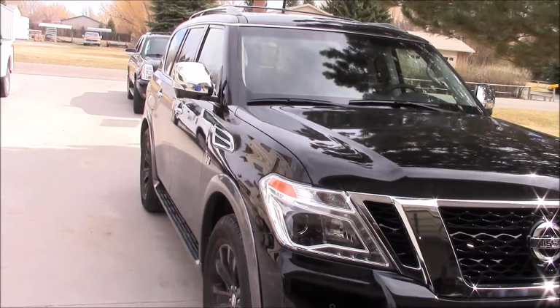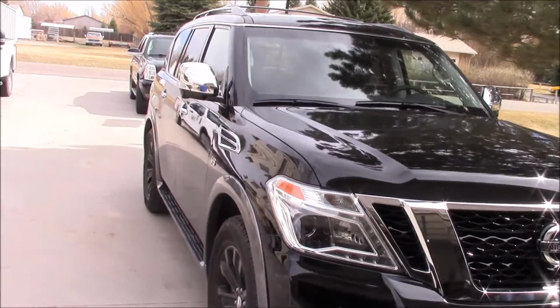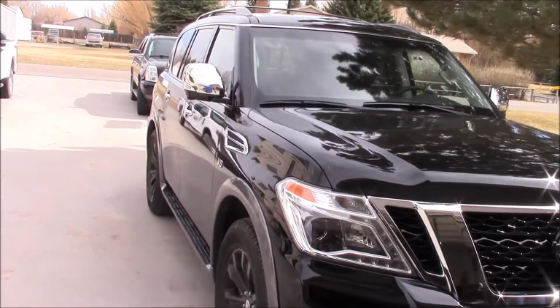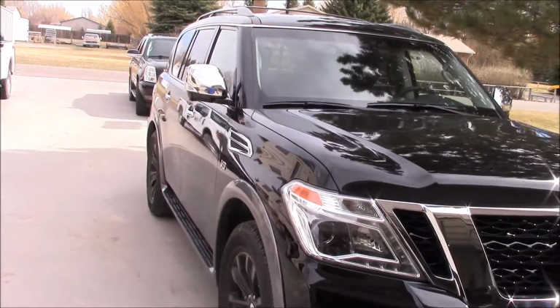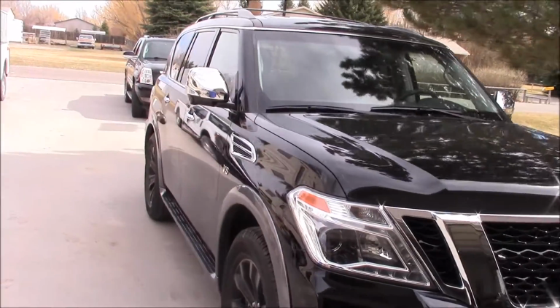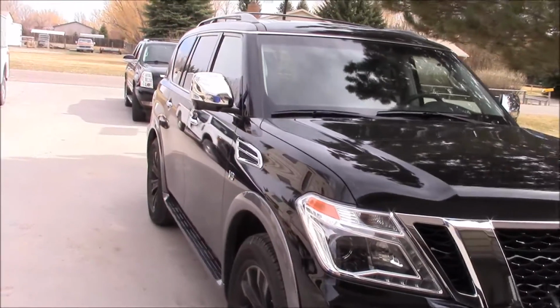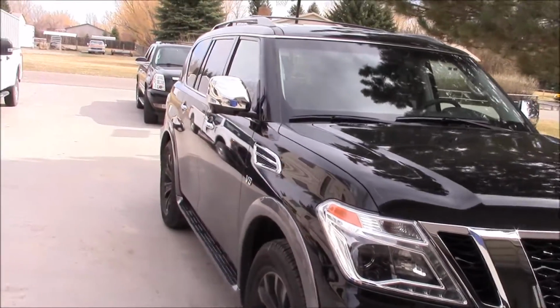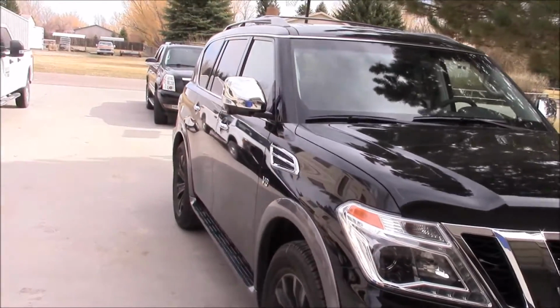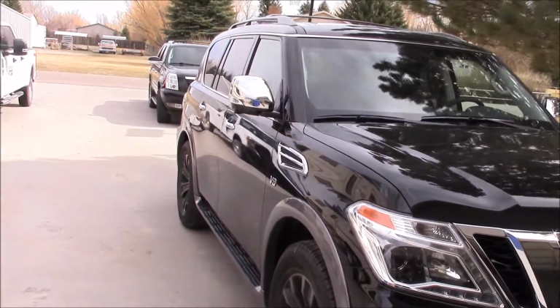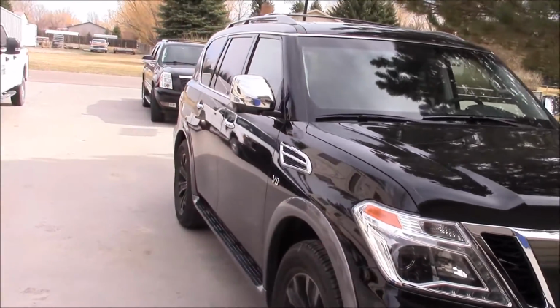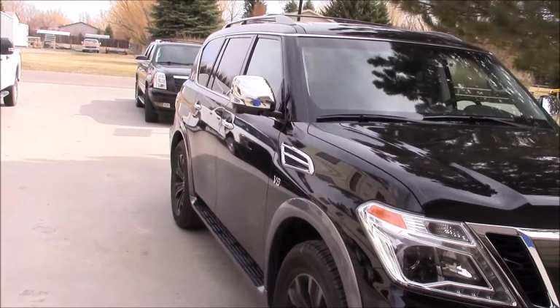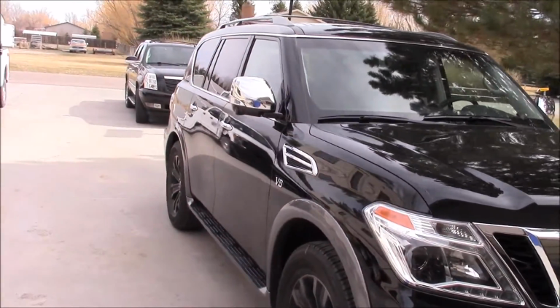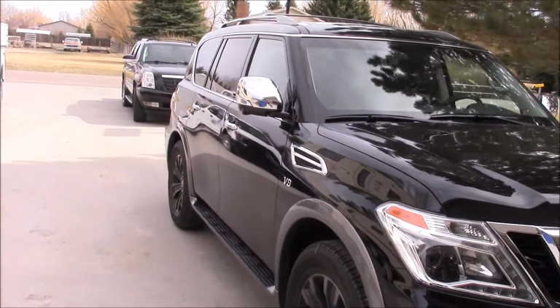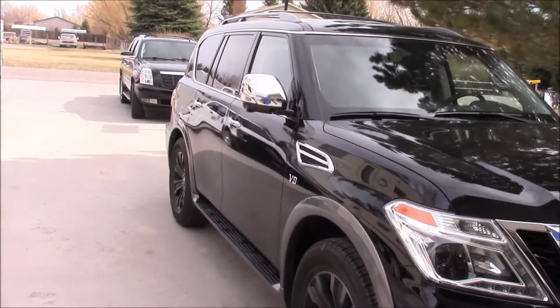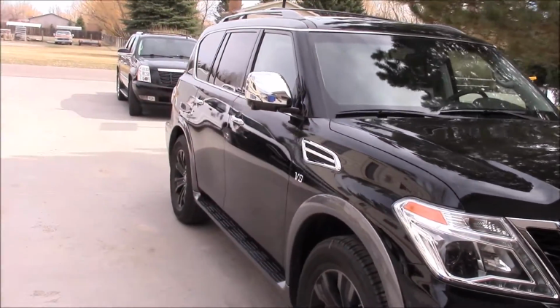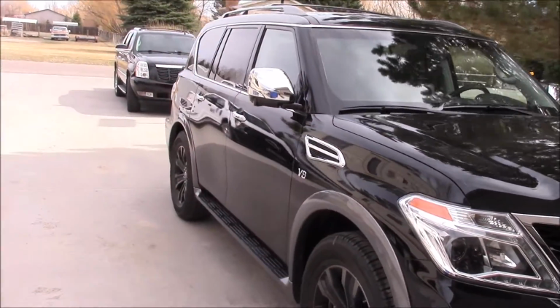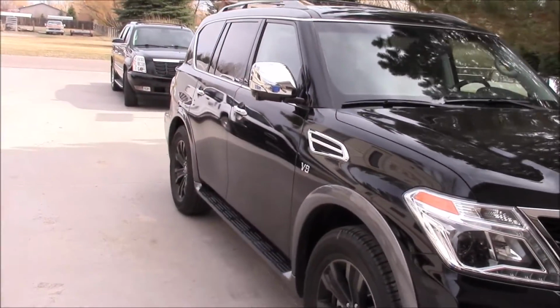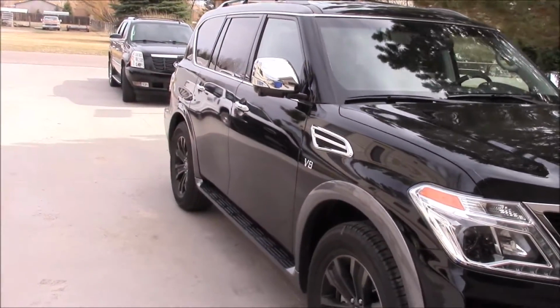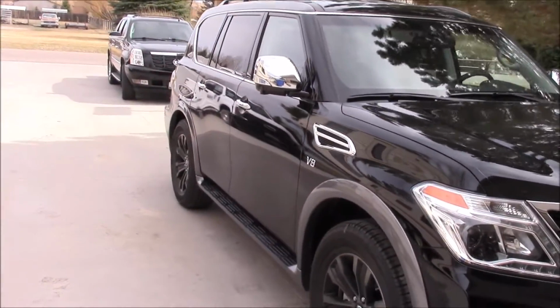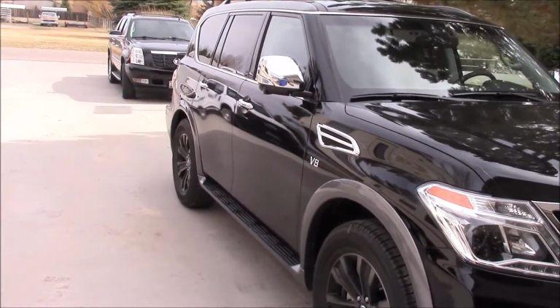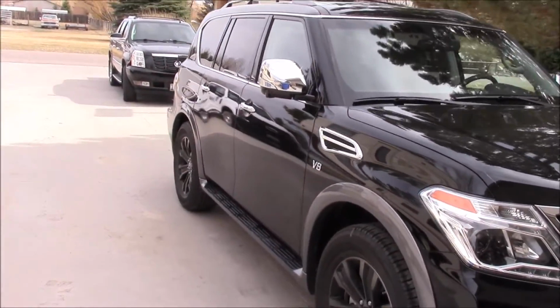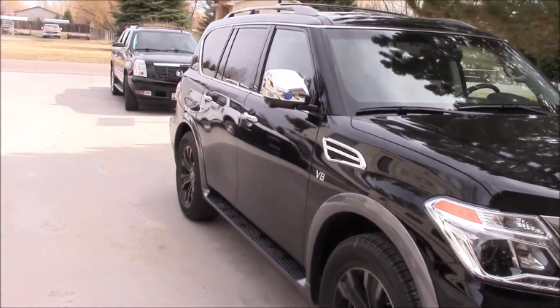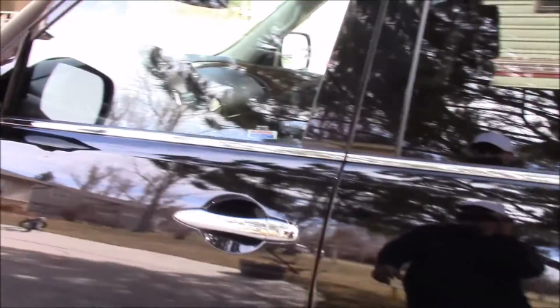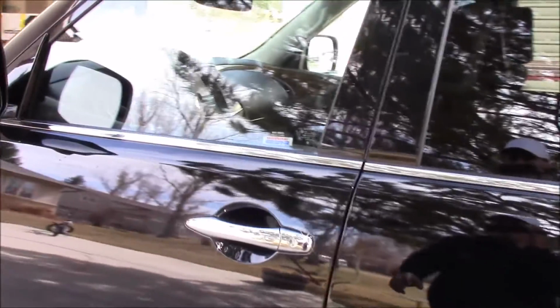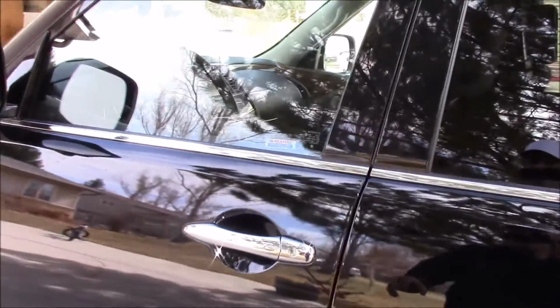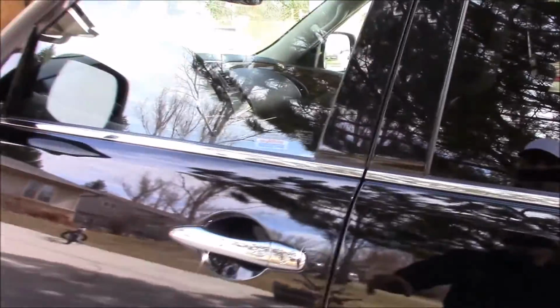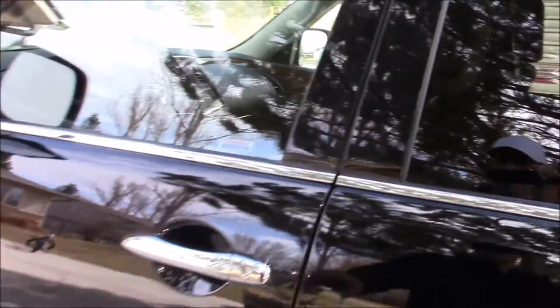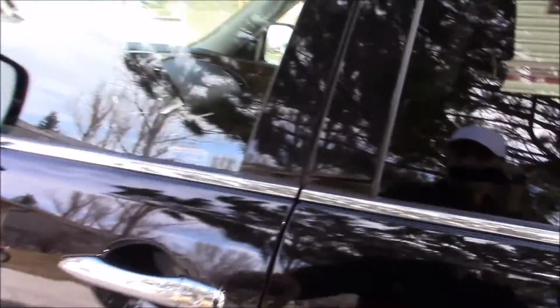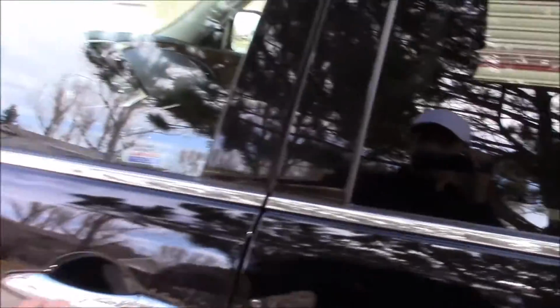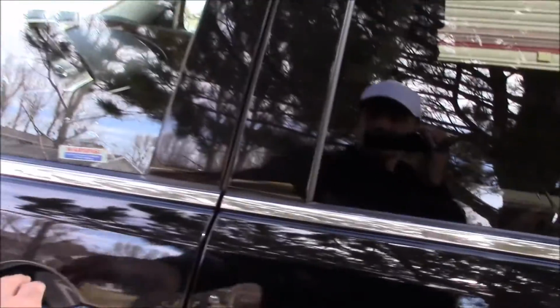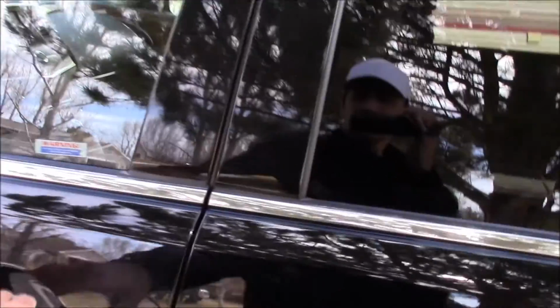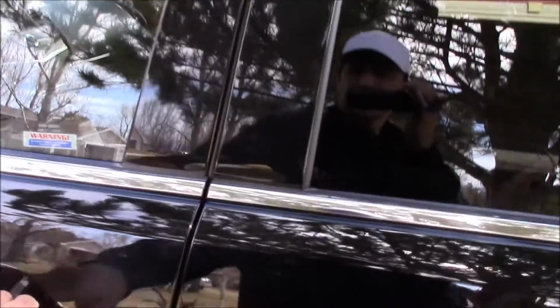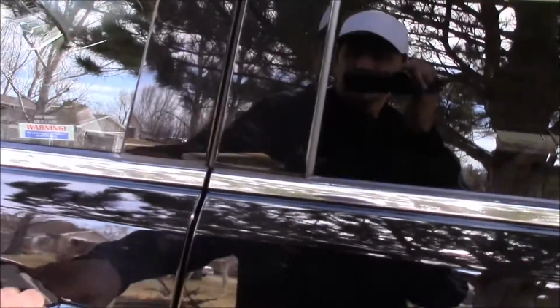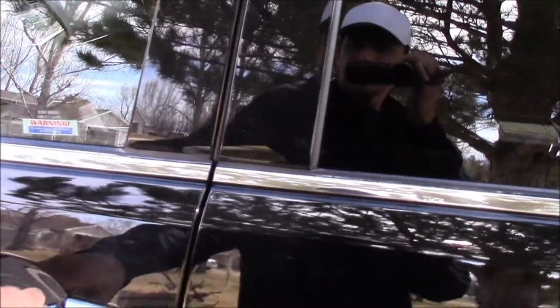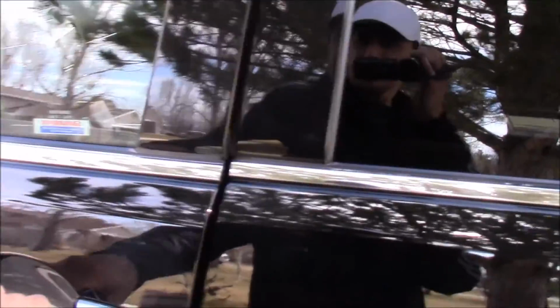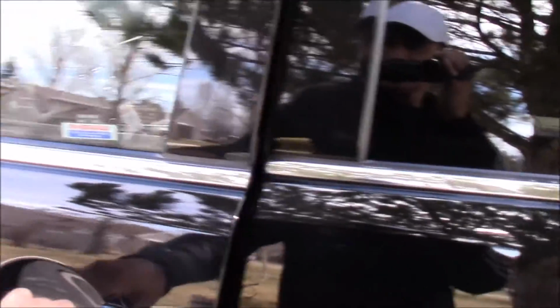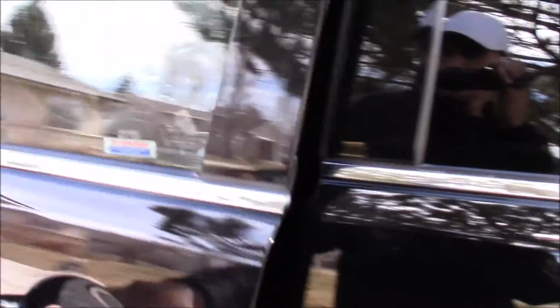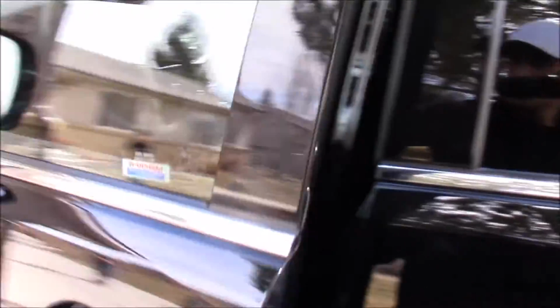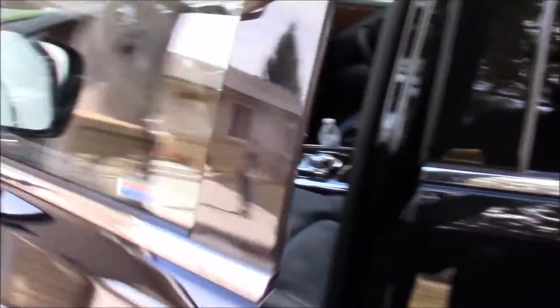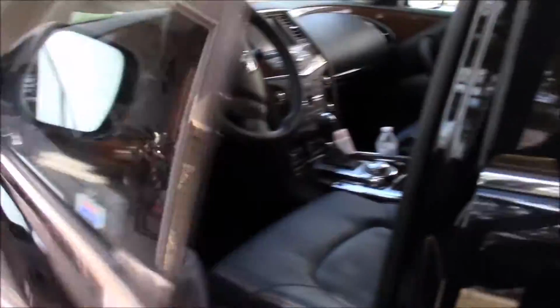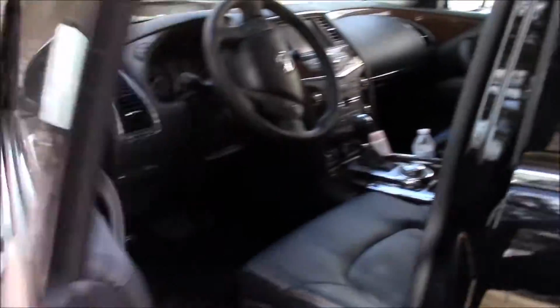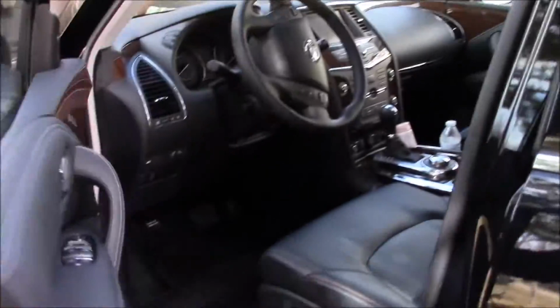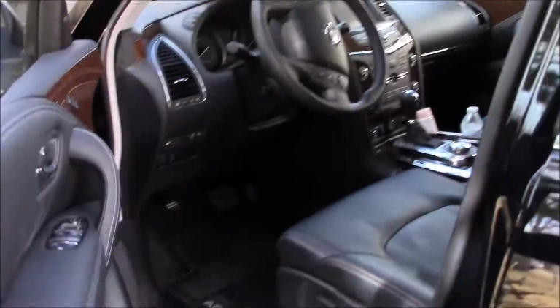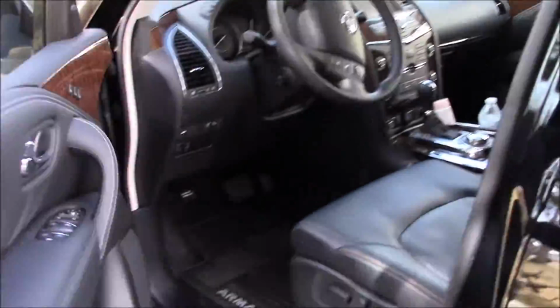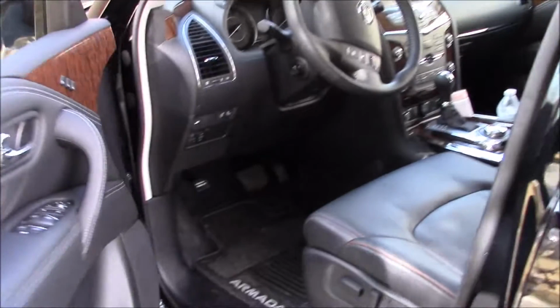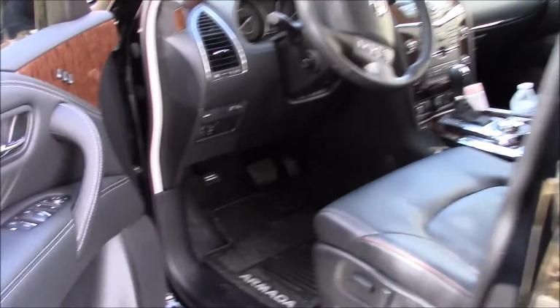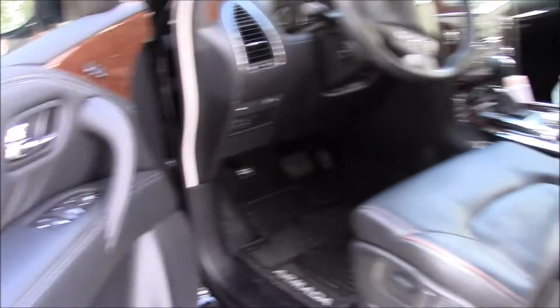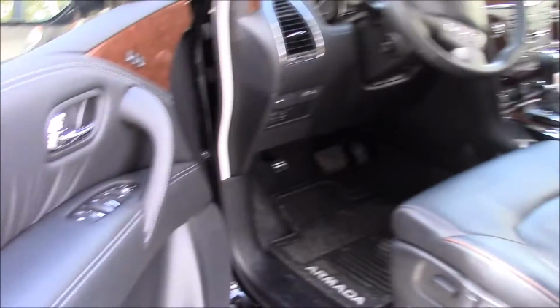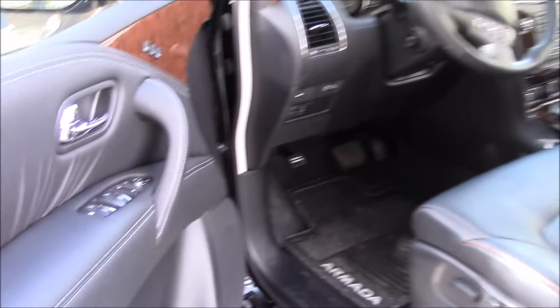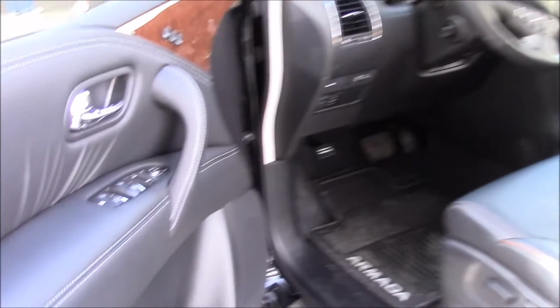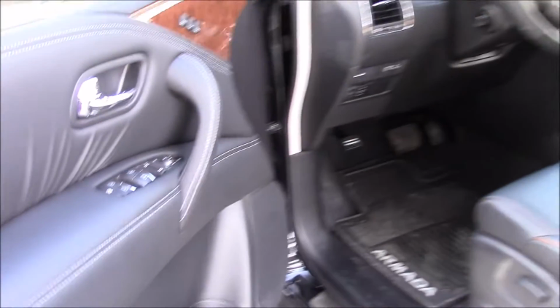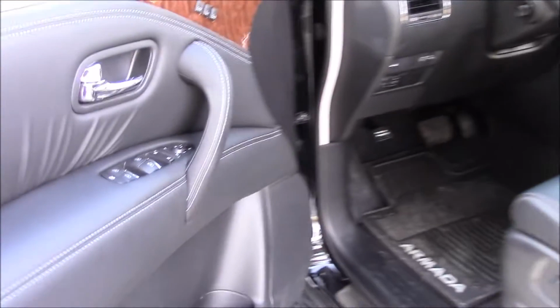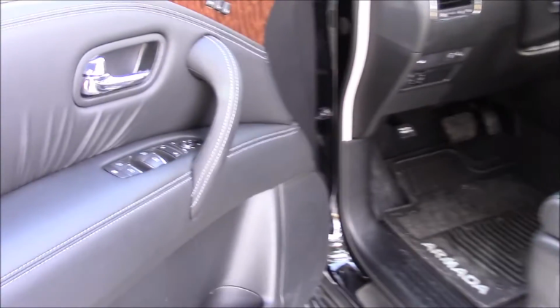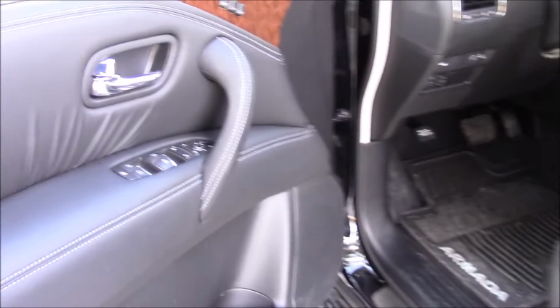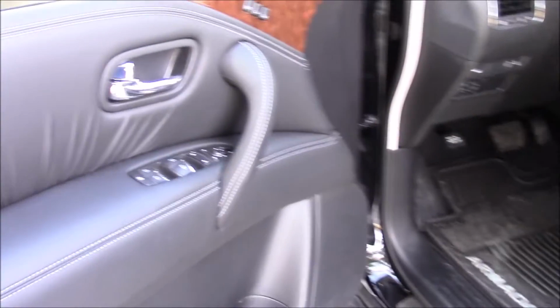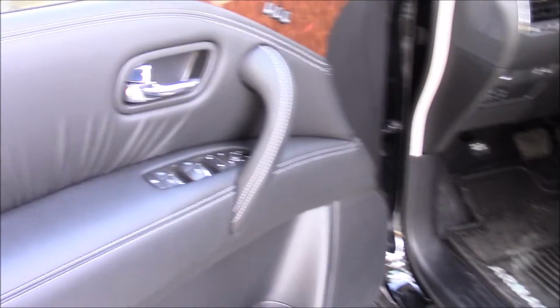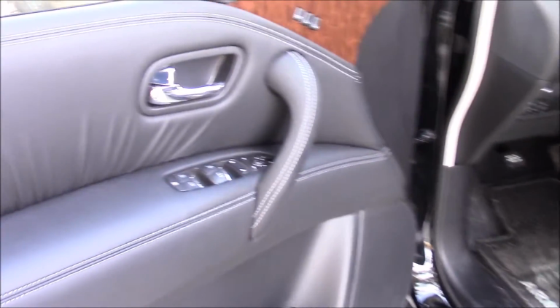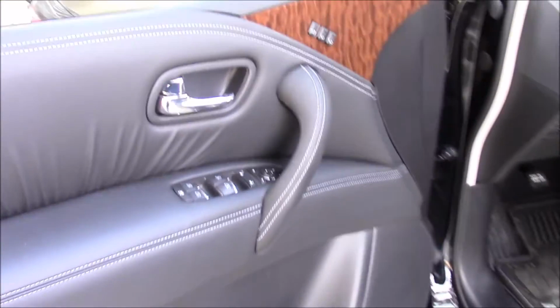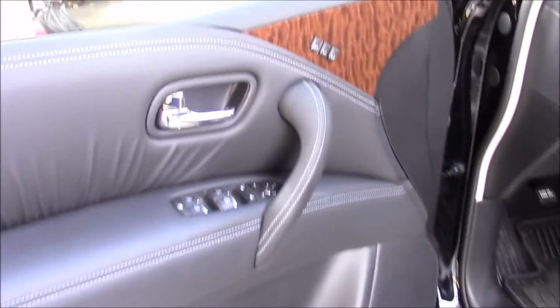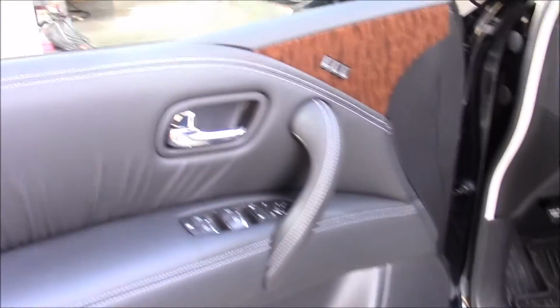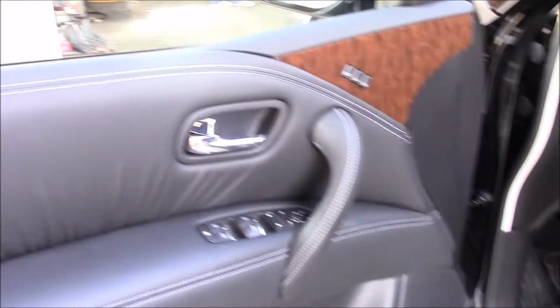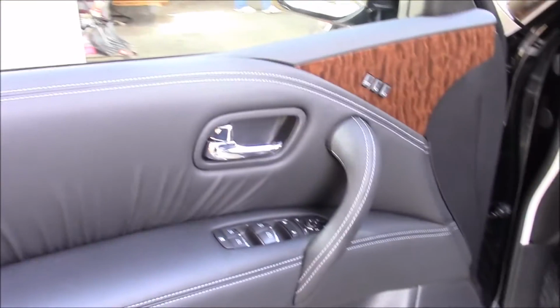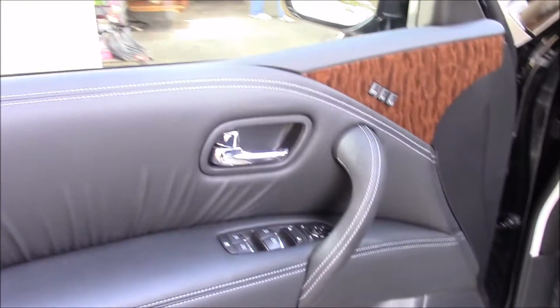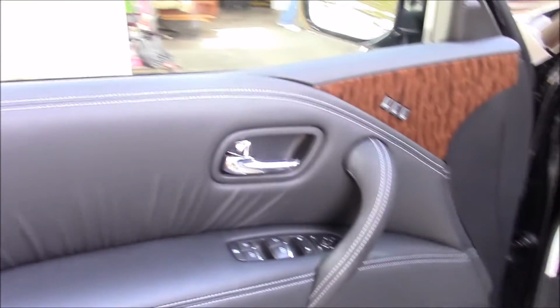Let's go ahead and take a look at the interior now. It's got a little bit of that wood grain mixed in, which gives it a nice accent for the interior.